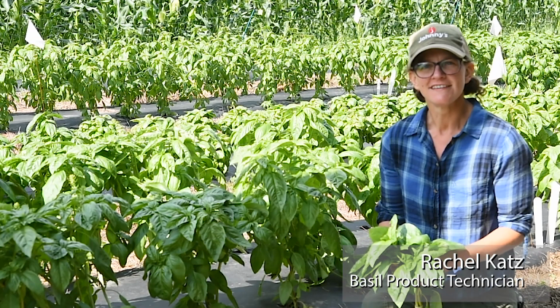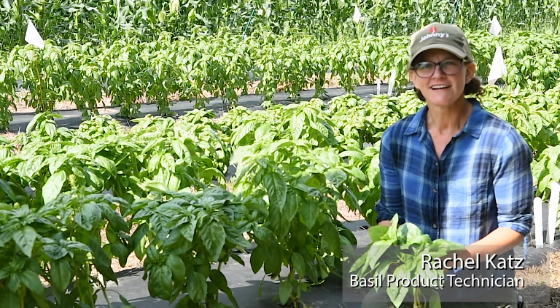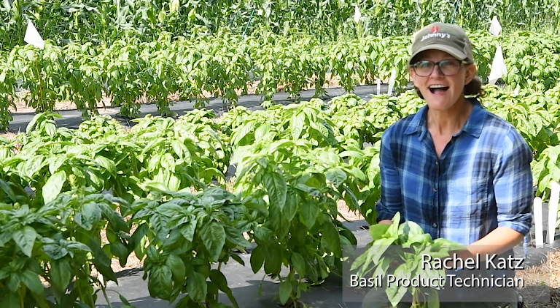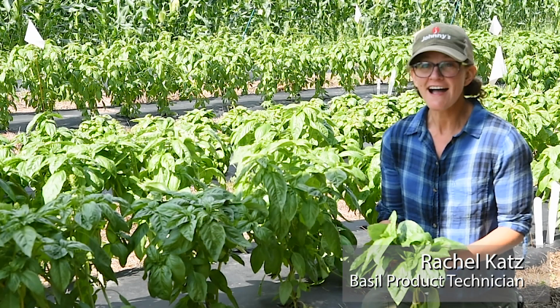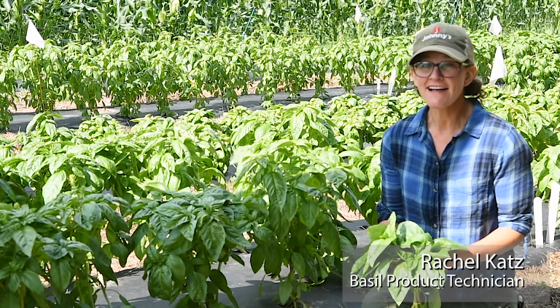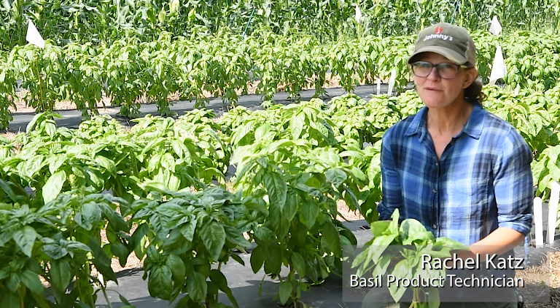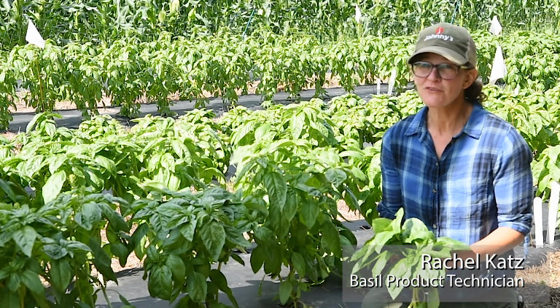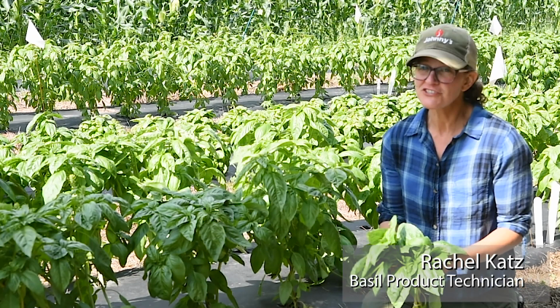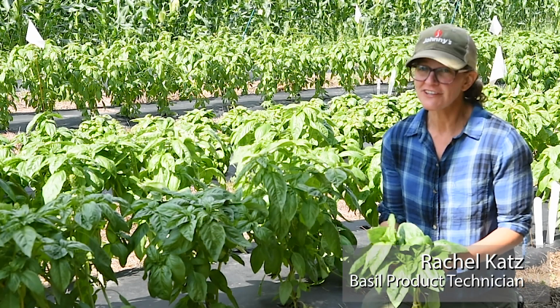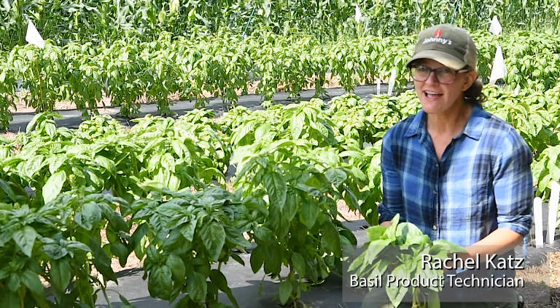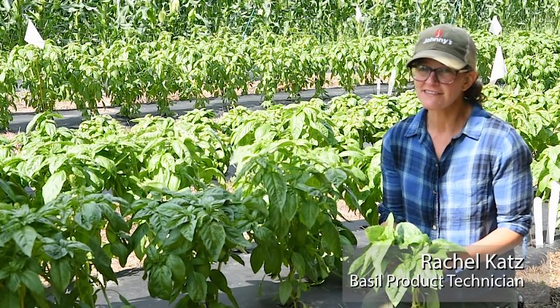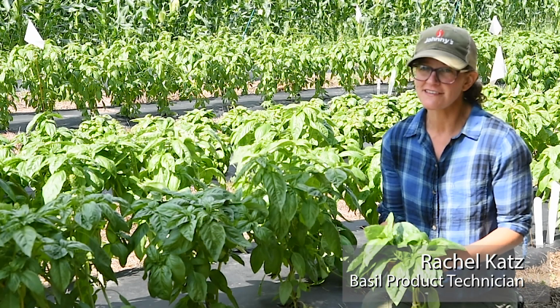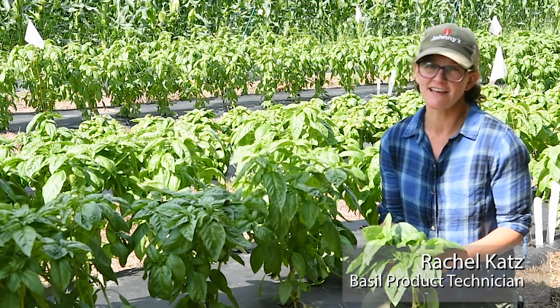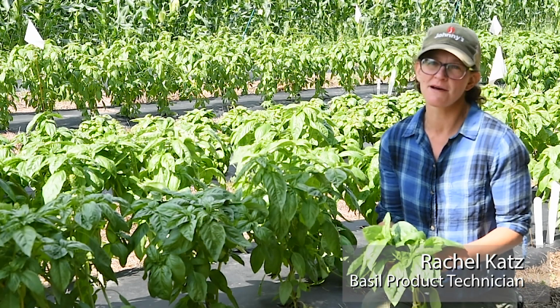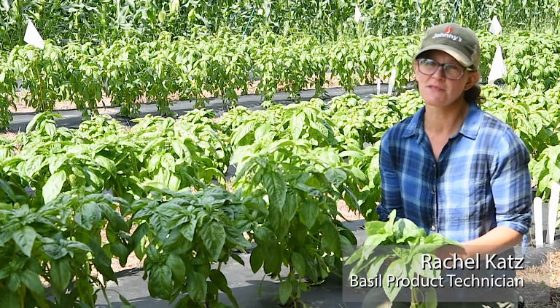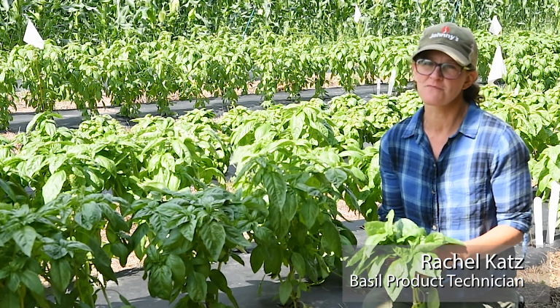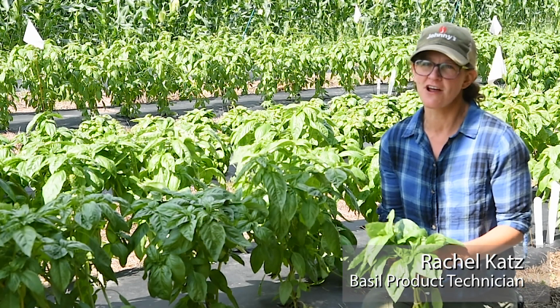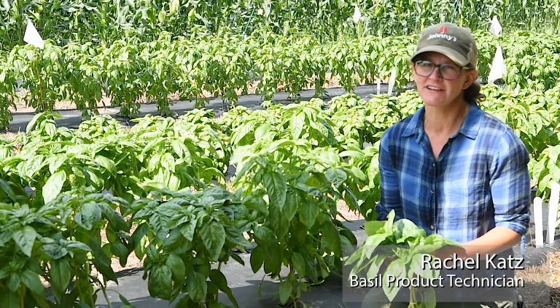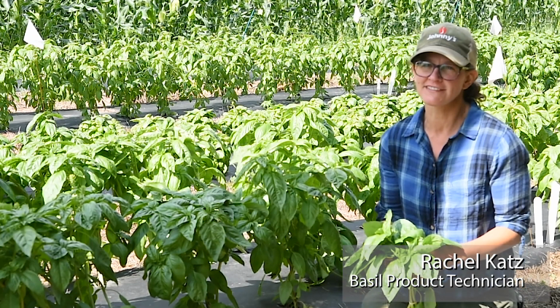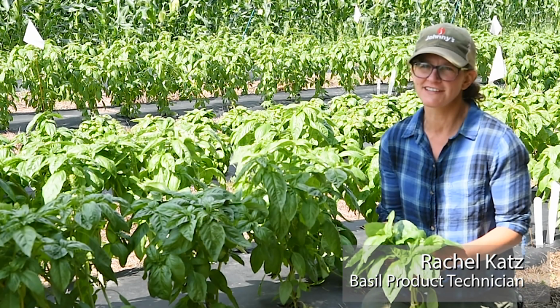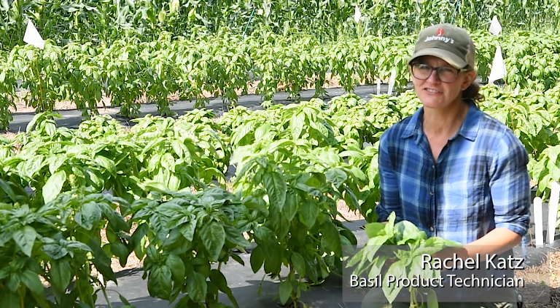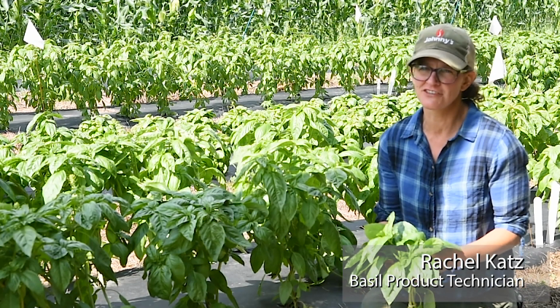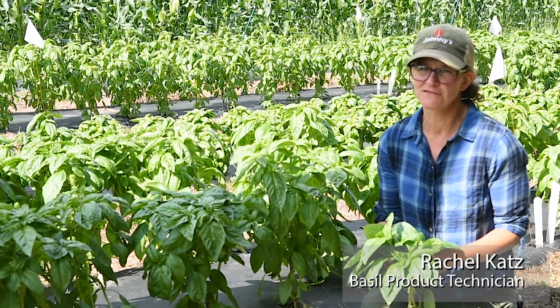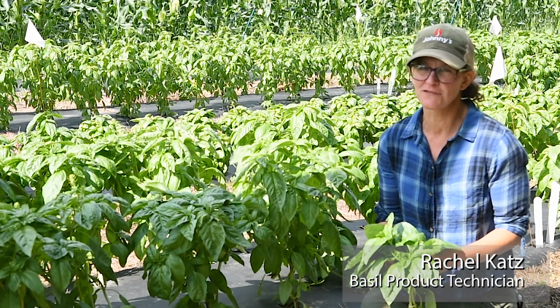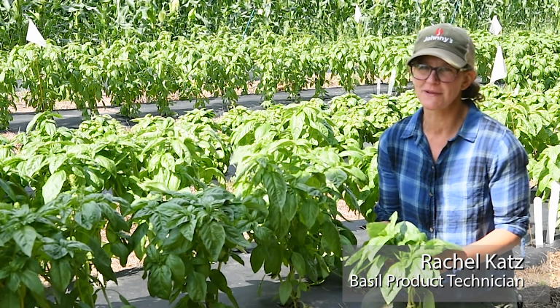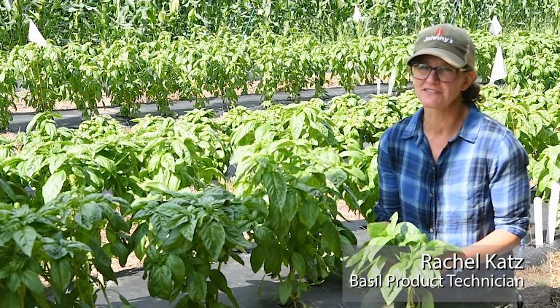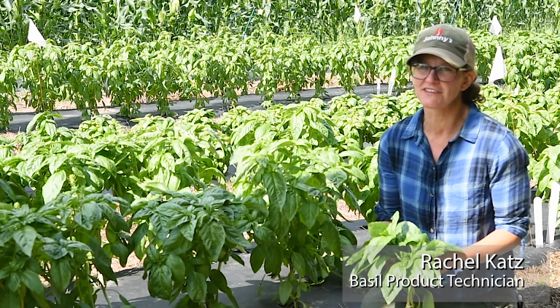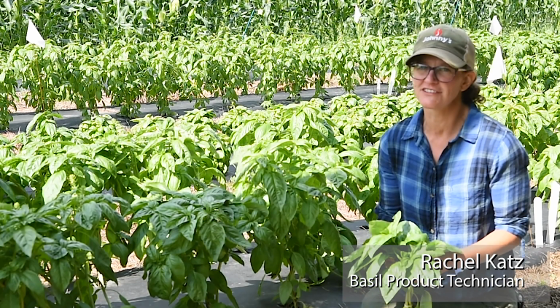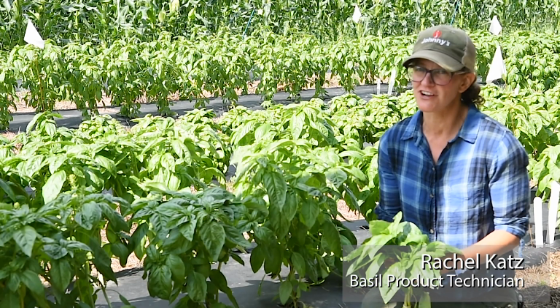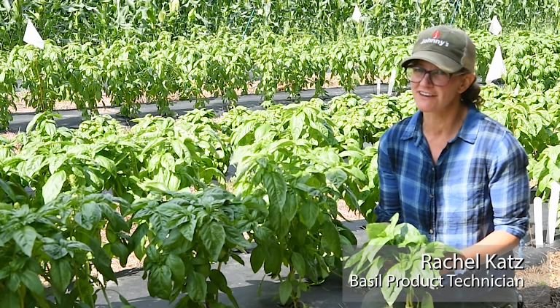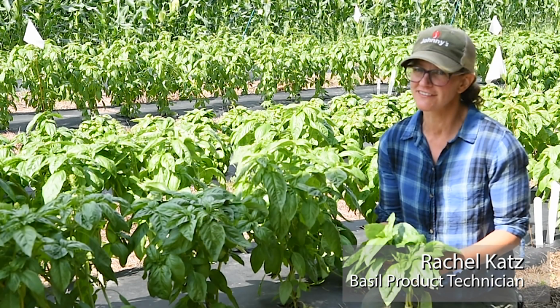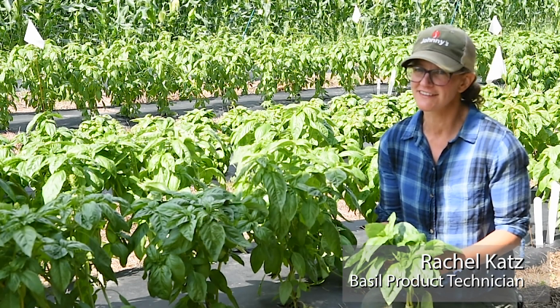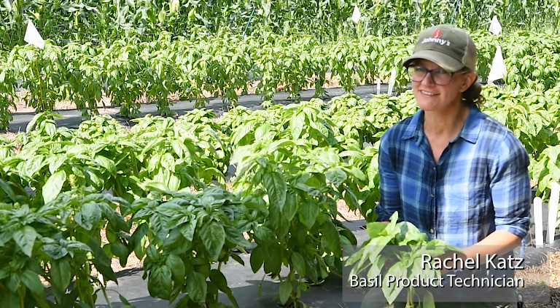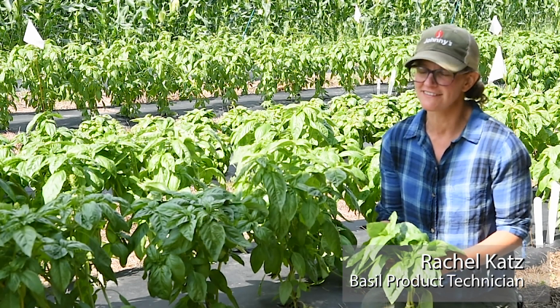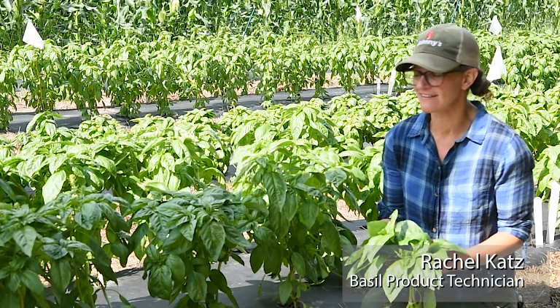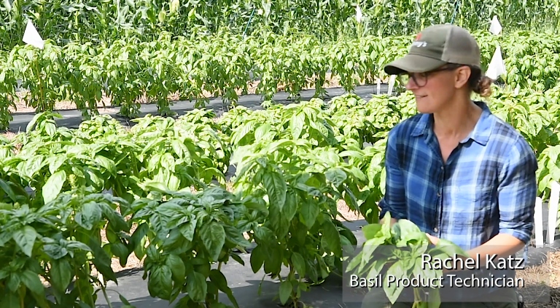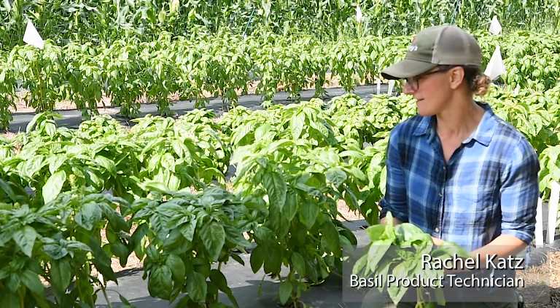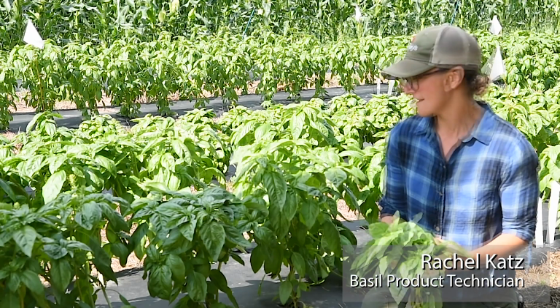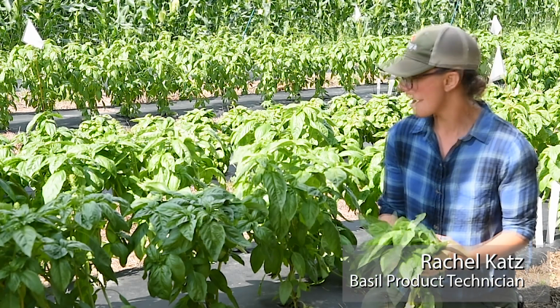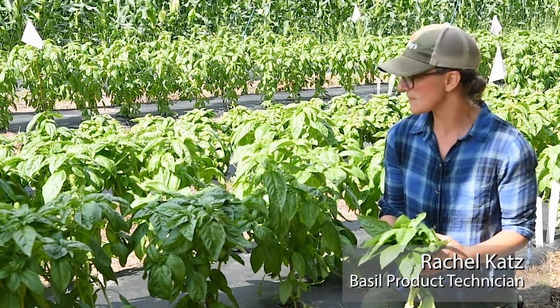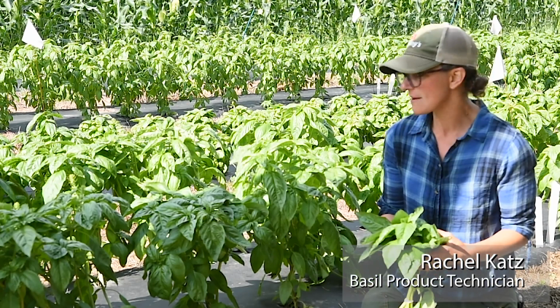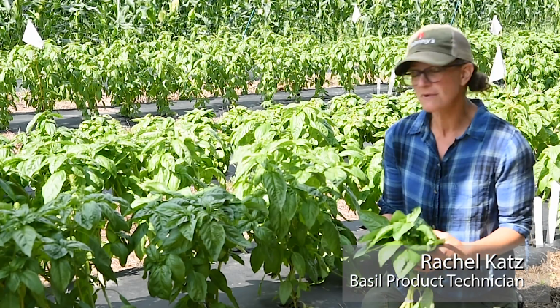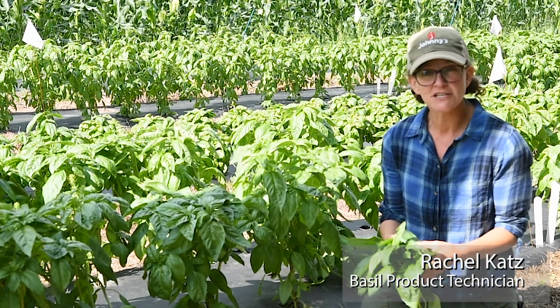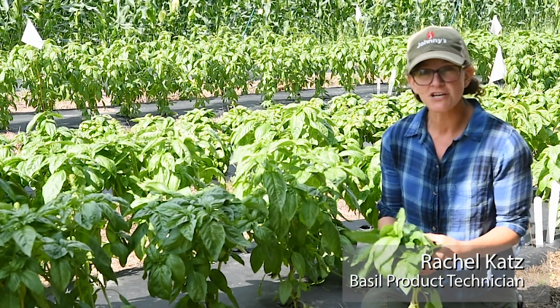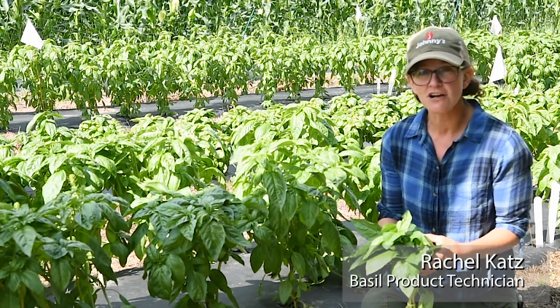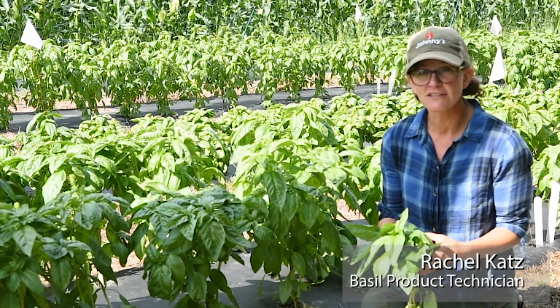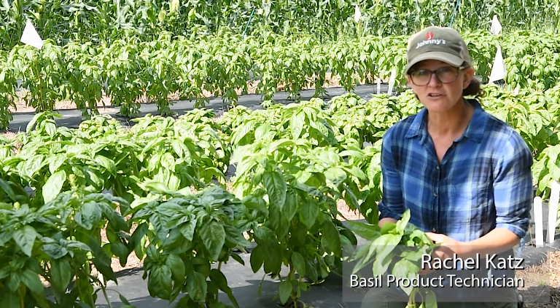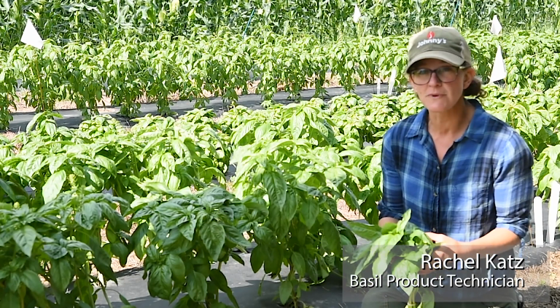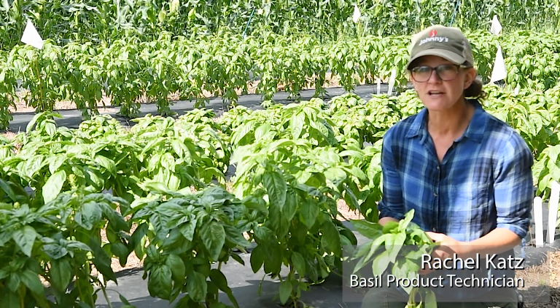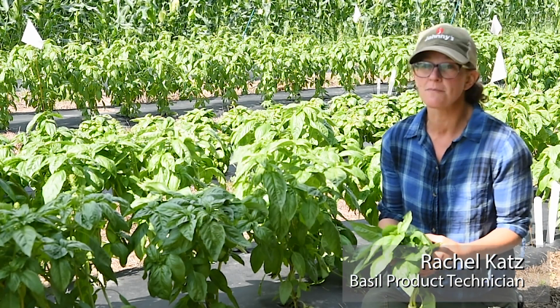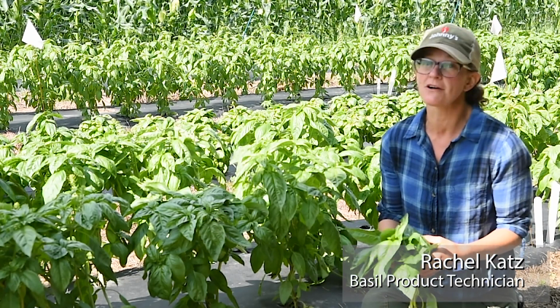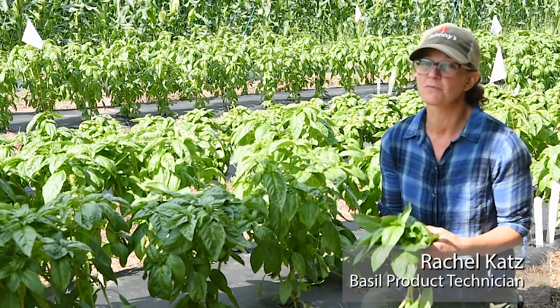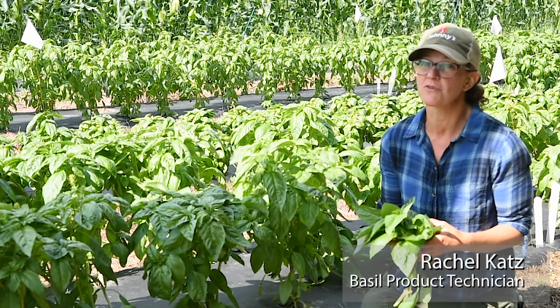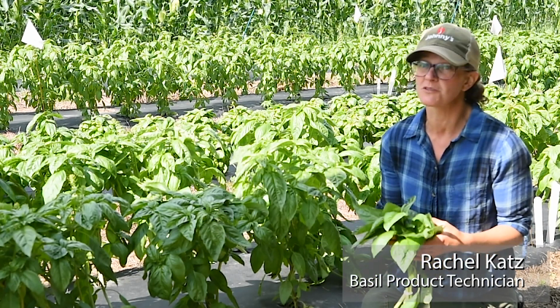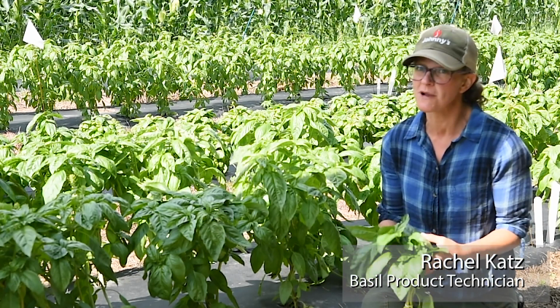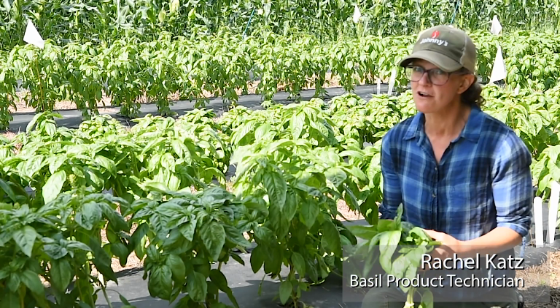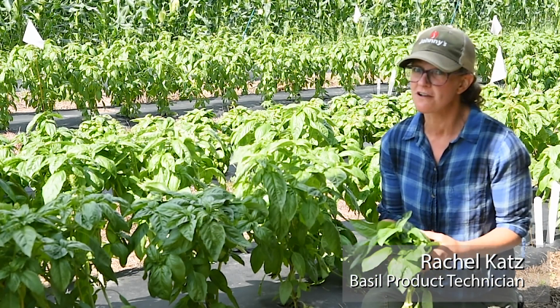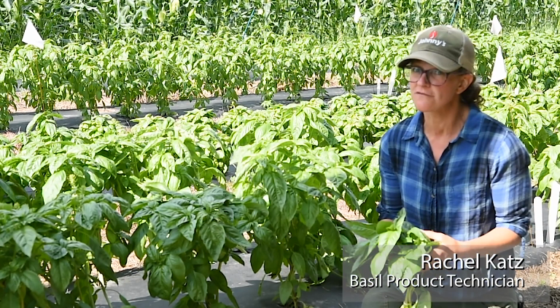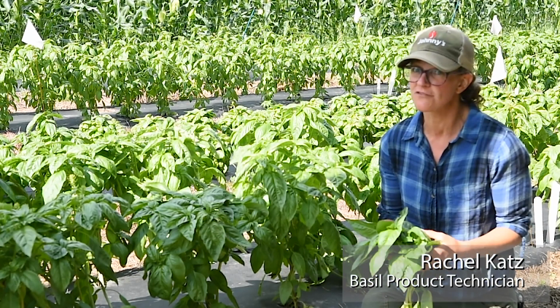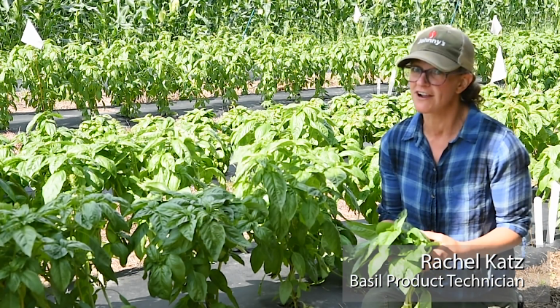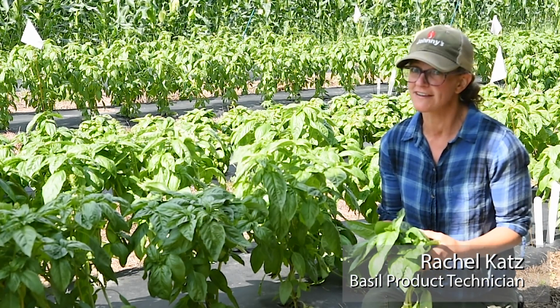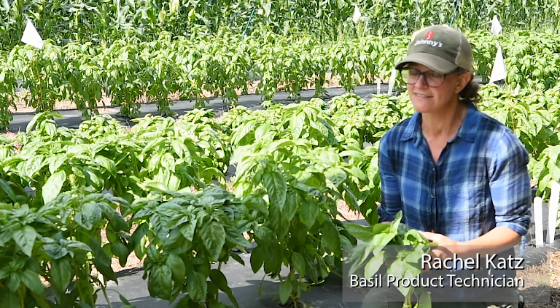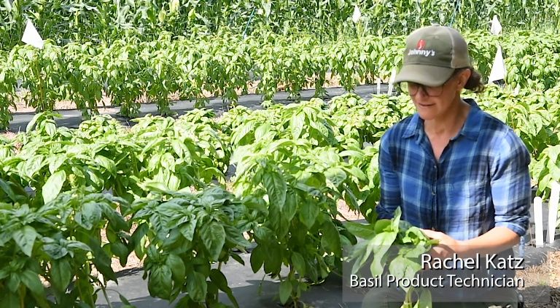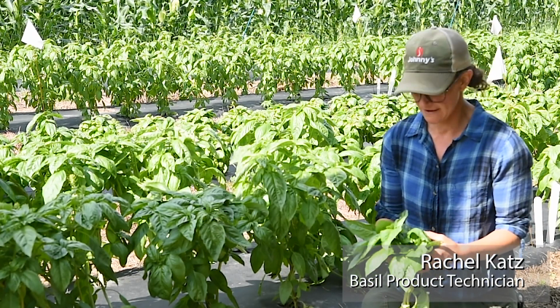Hi, I'm Rachel Katz and I'm the product technician for basil at Johnny Selected Seeds and I'm going to talk a little bit about the Prospera varieties today.